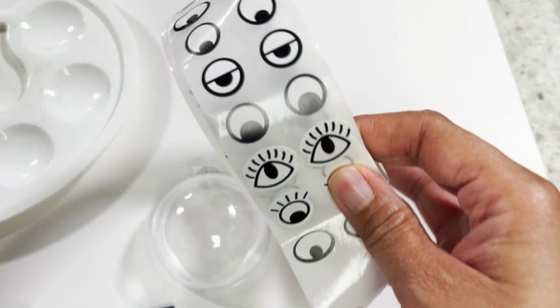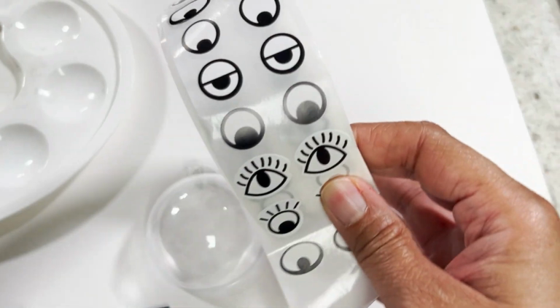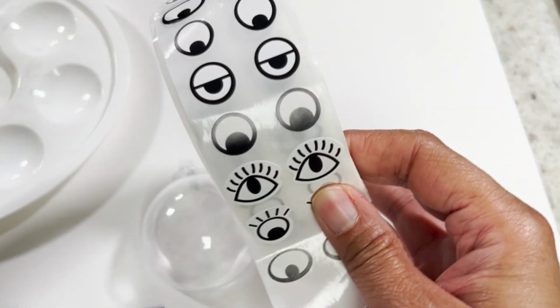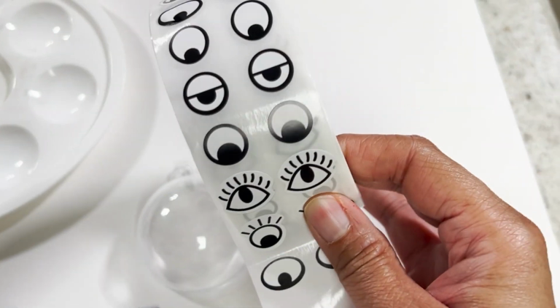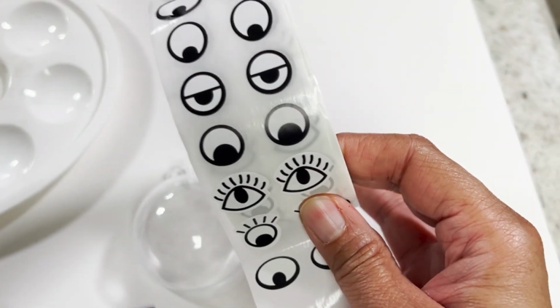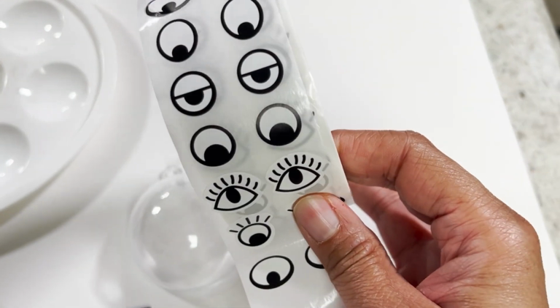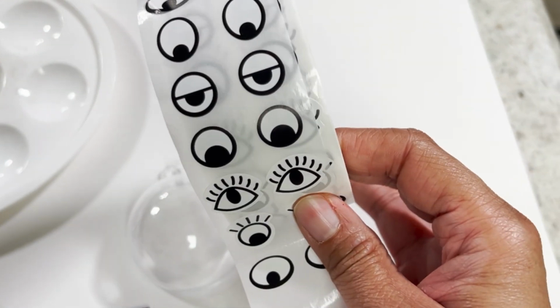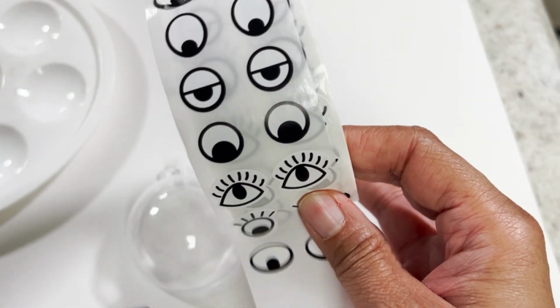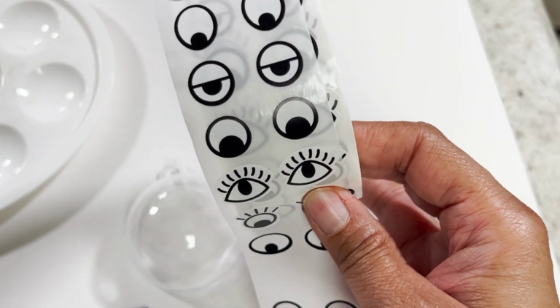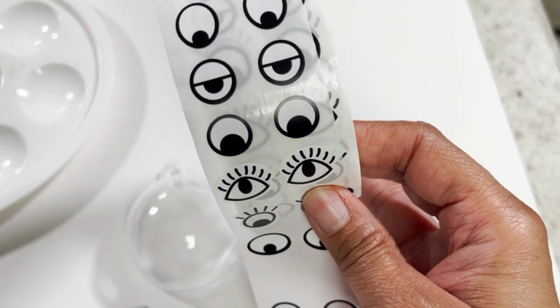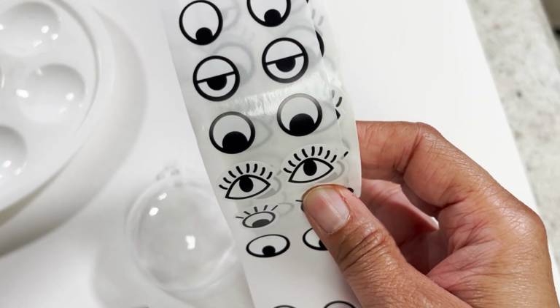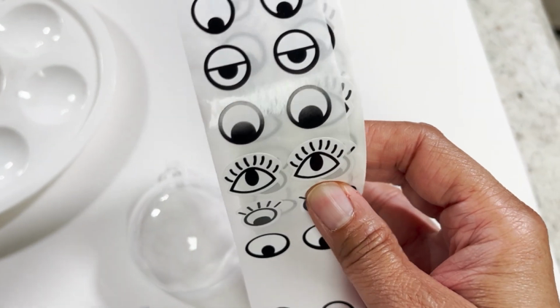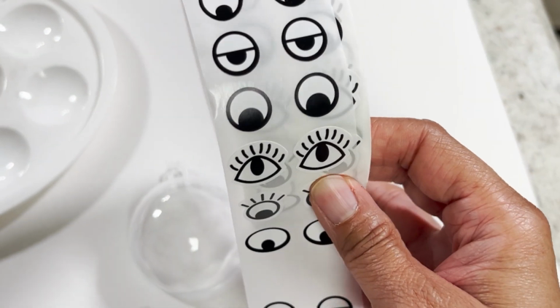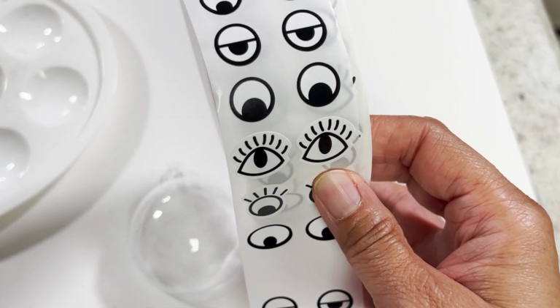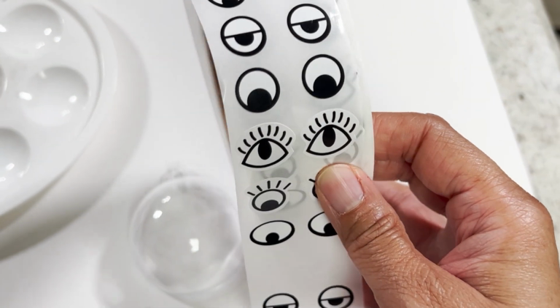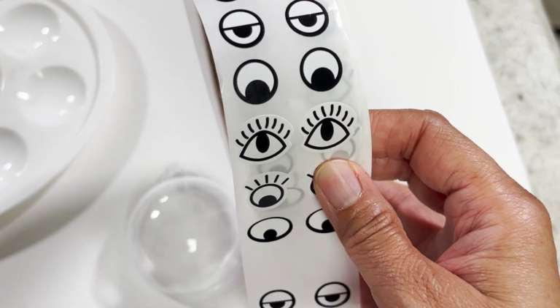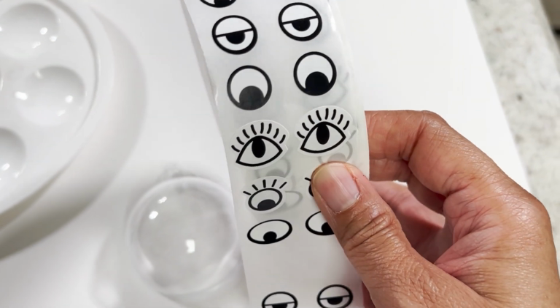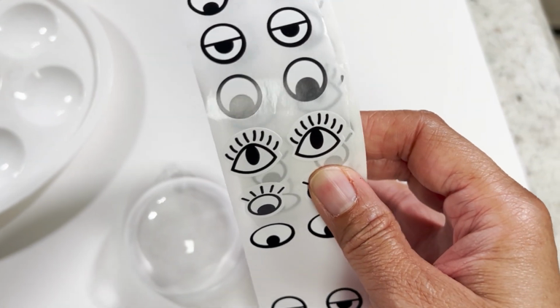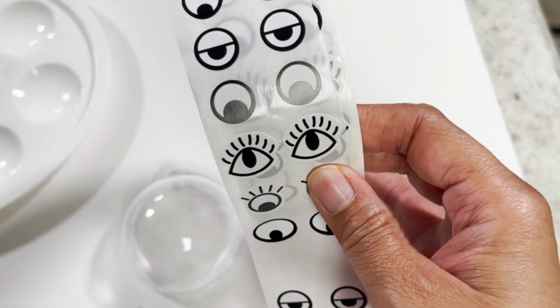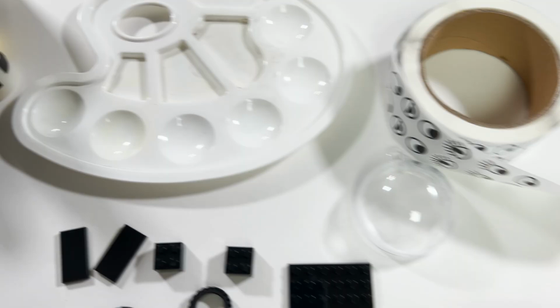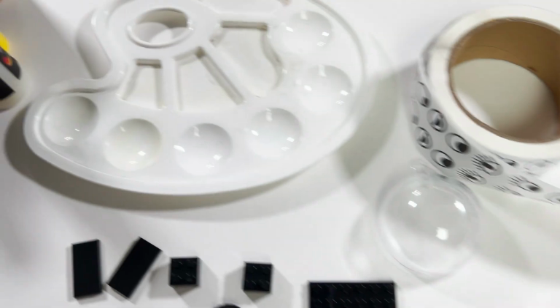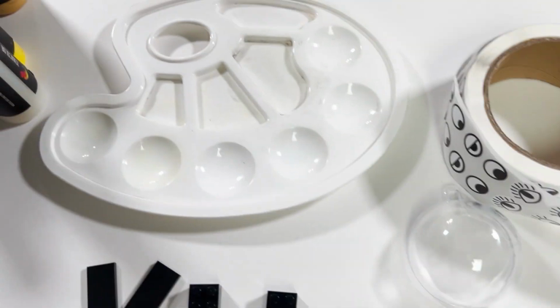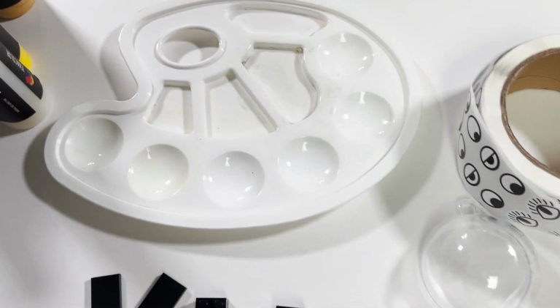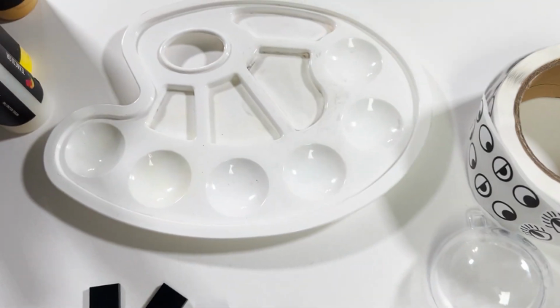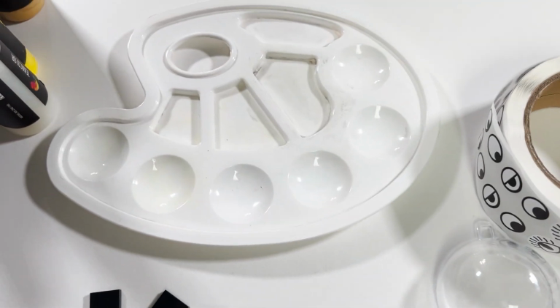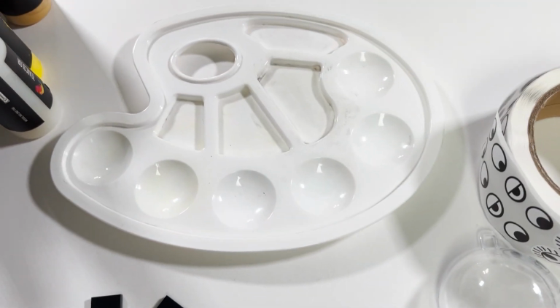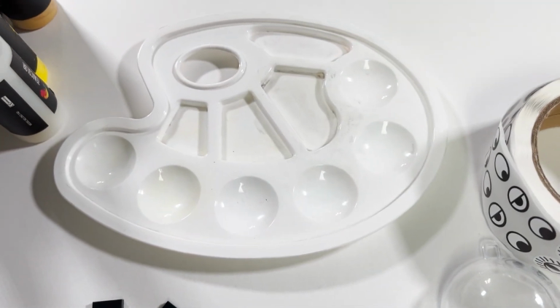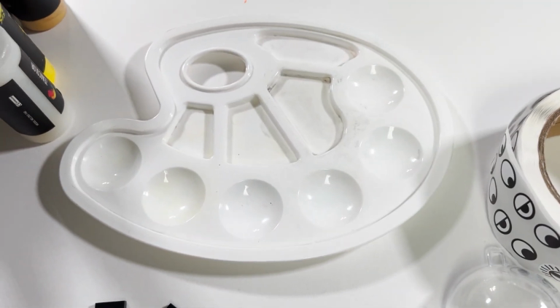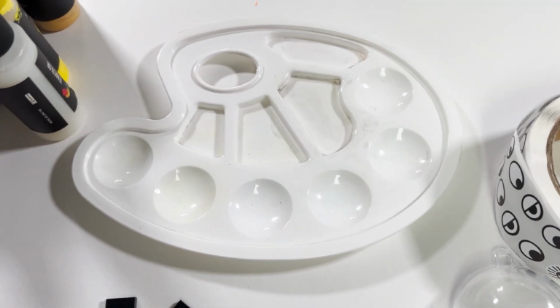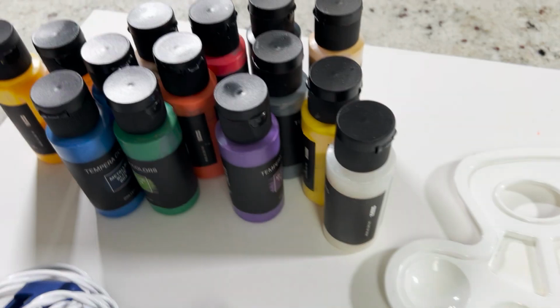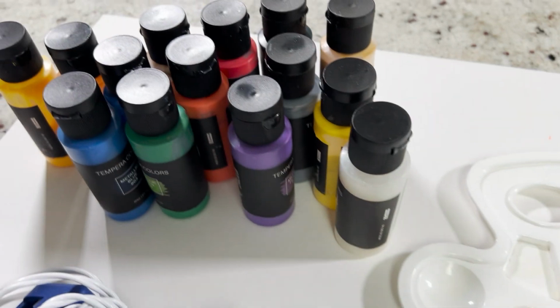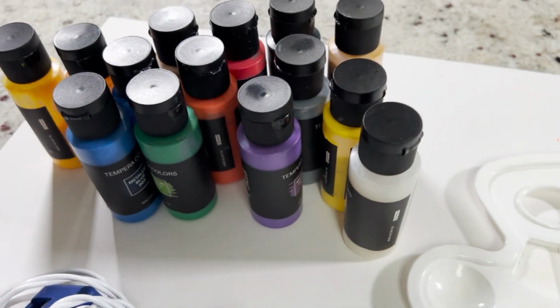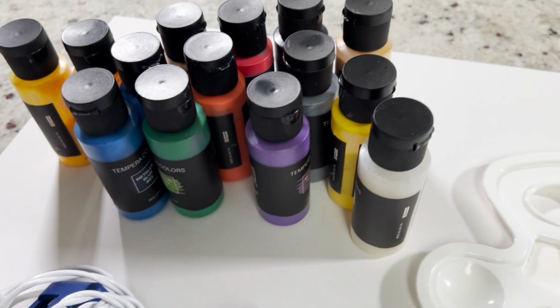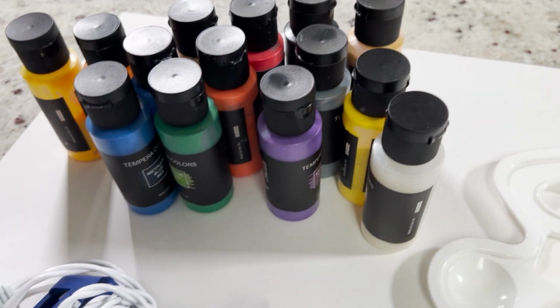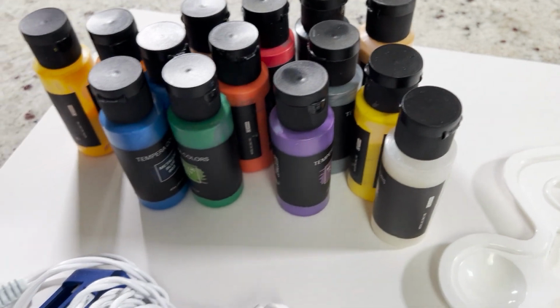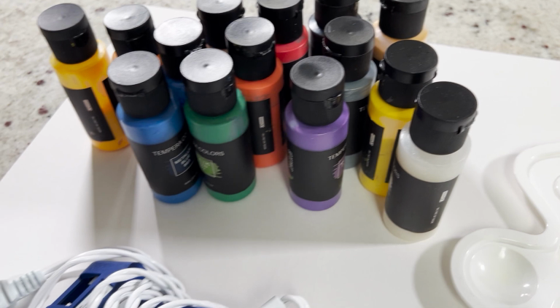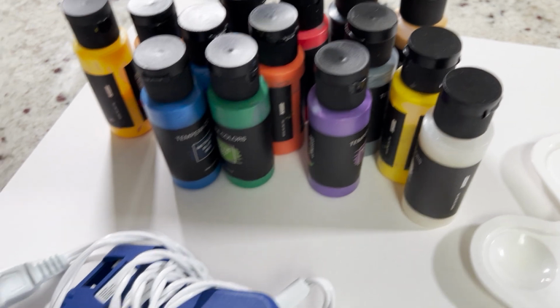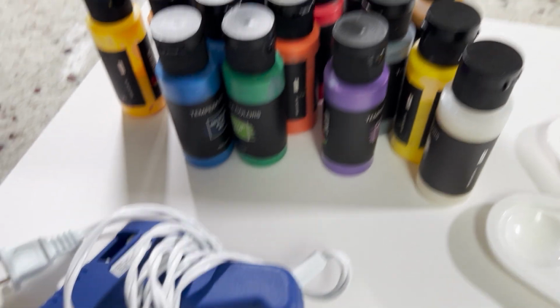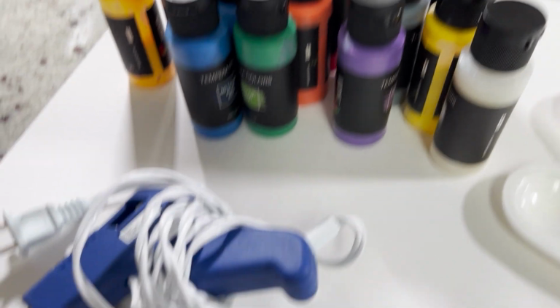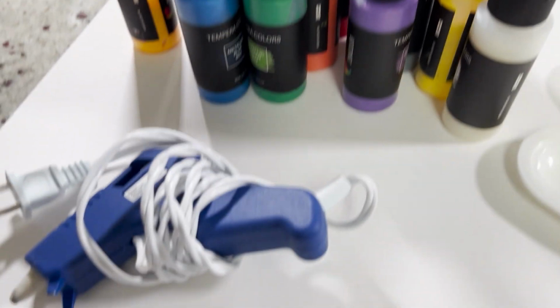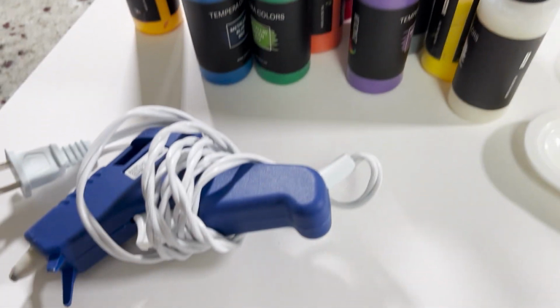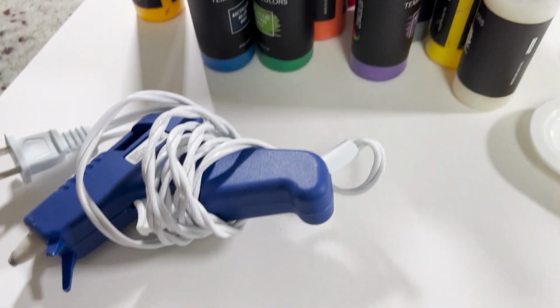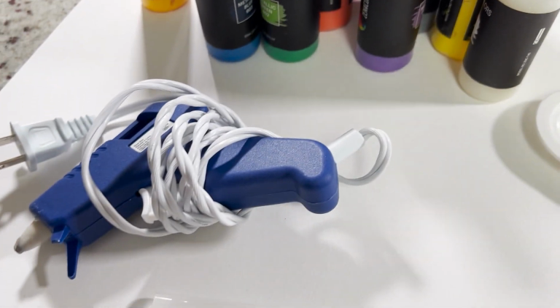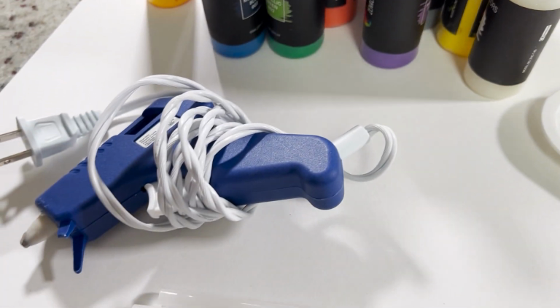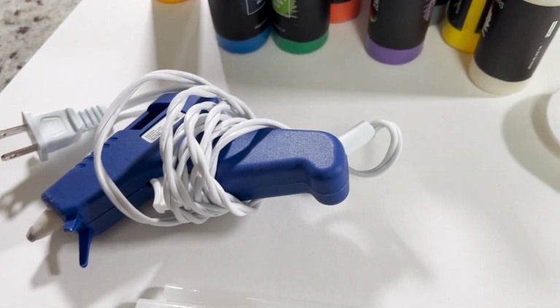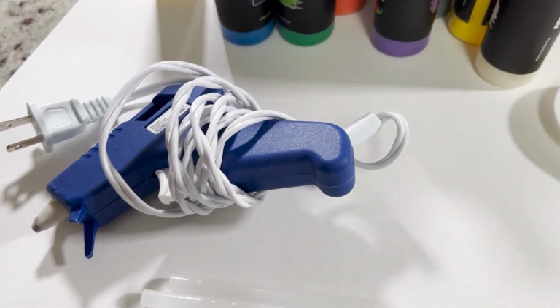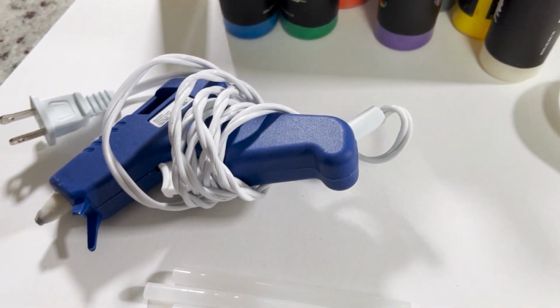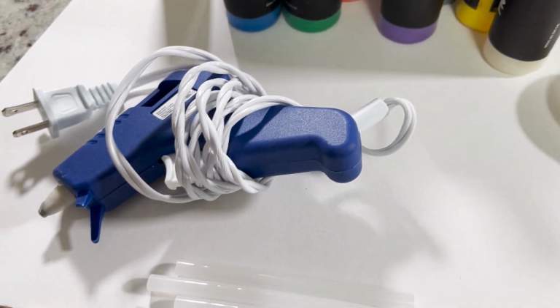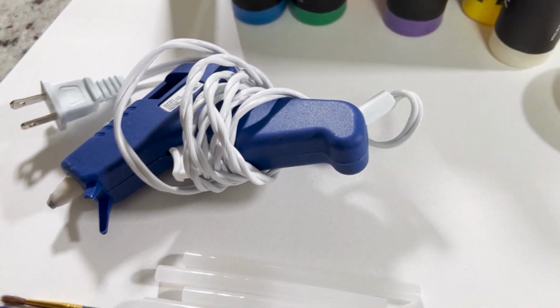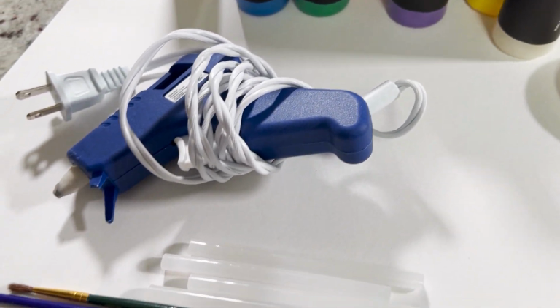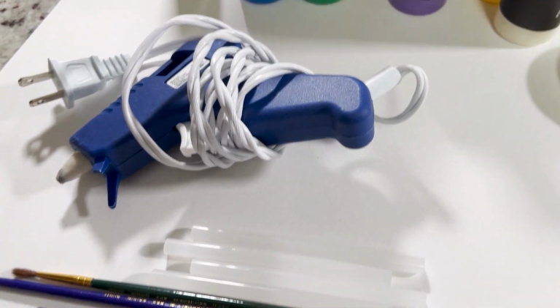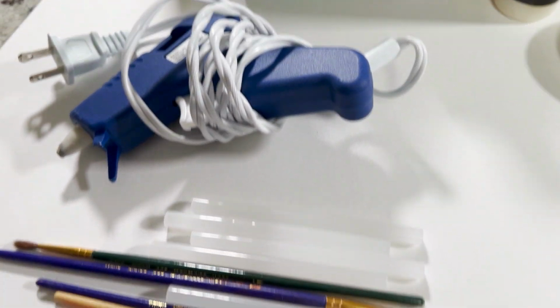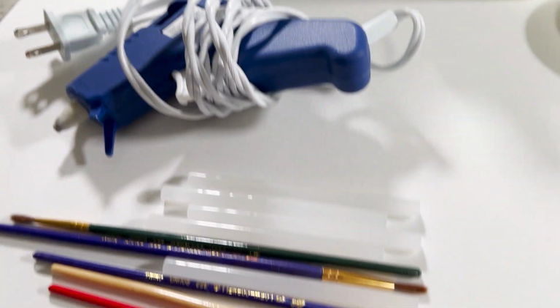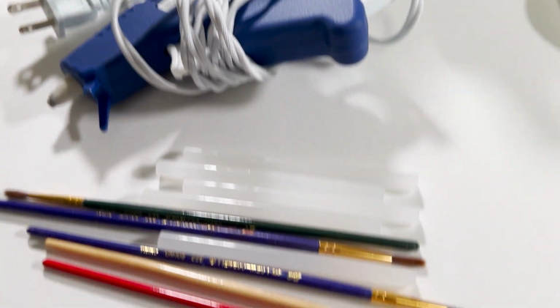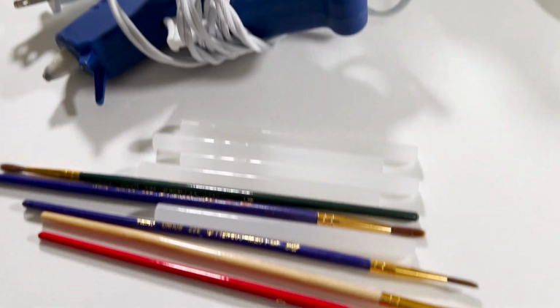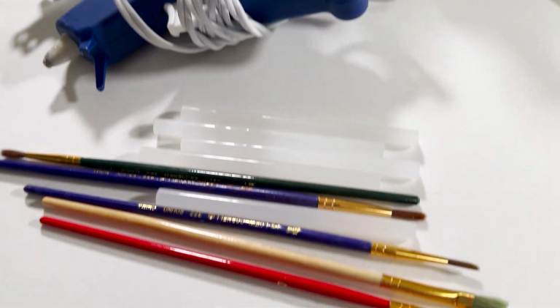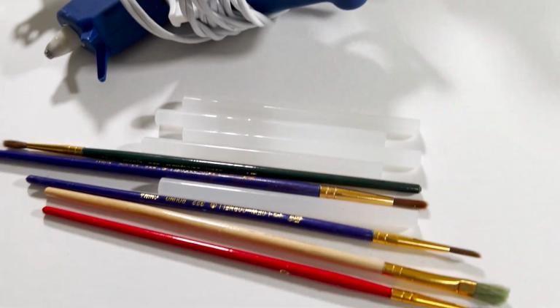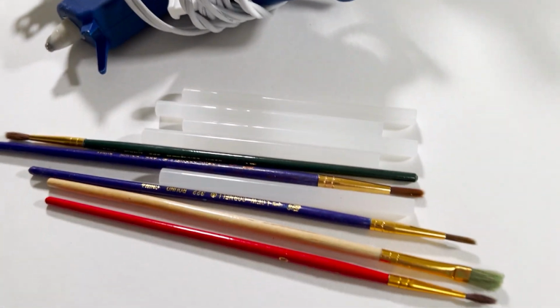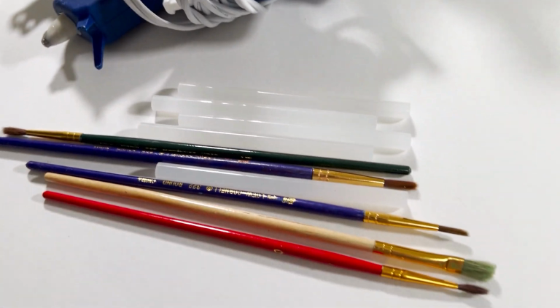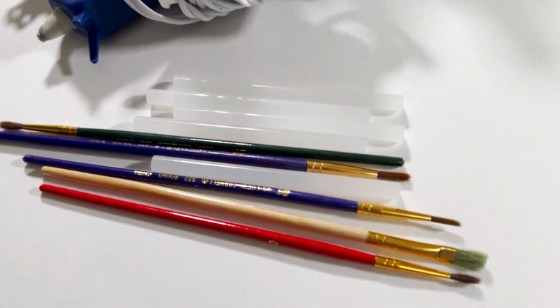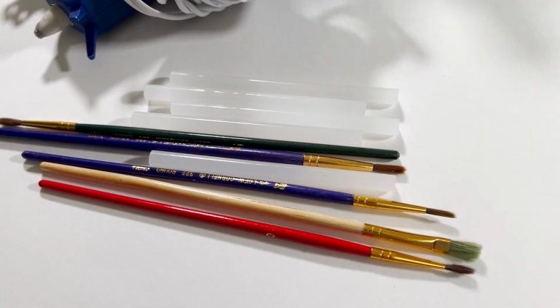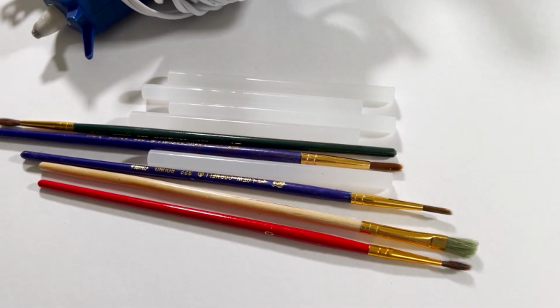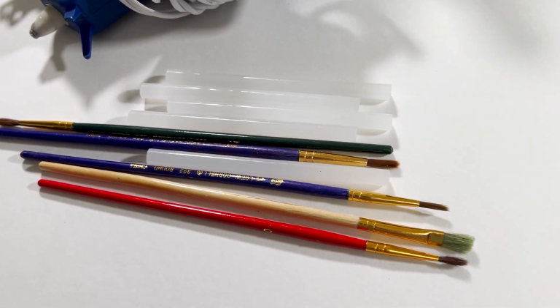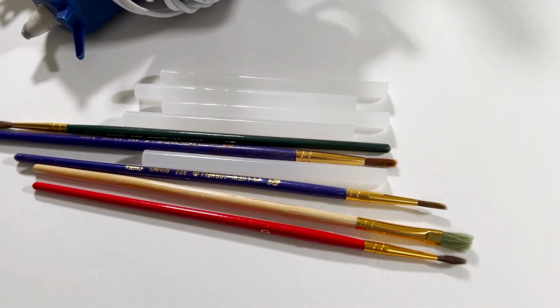Then we have some eye stickers, a paint palette, paint, hot glue gun, glue sticks, and paint brushes.